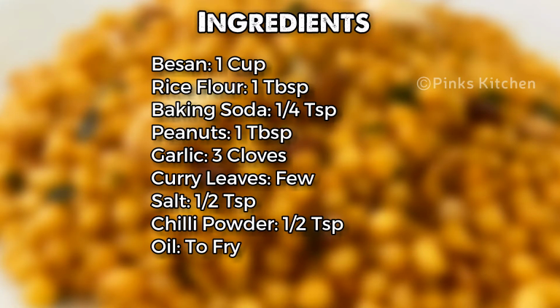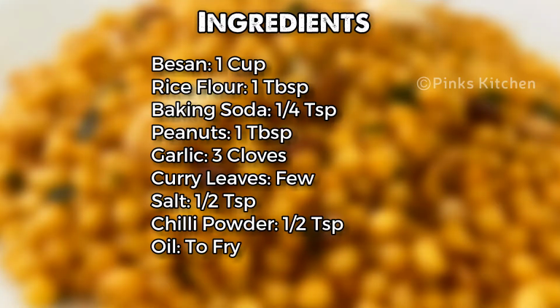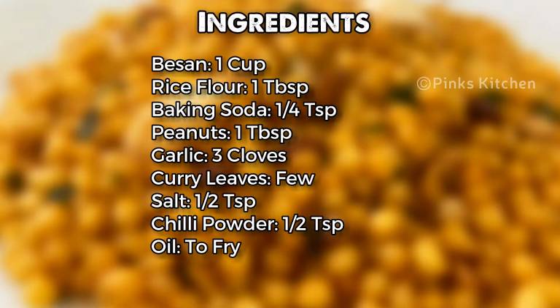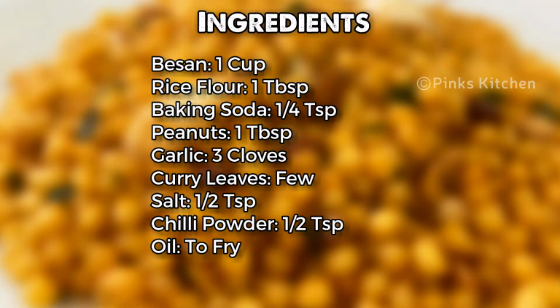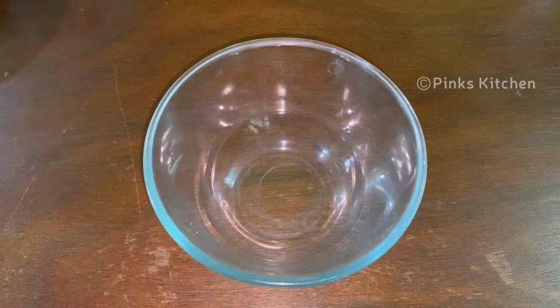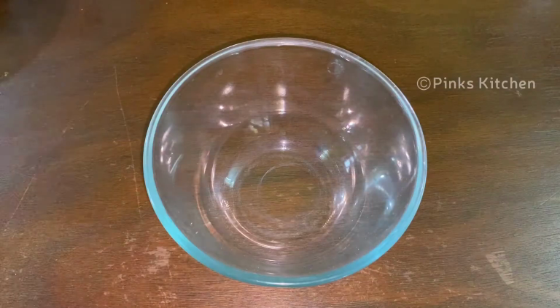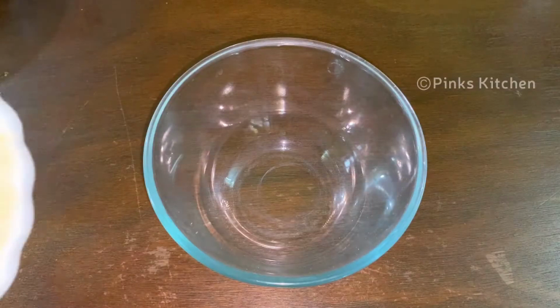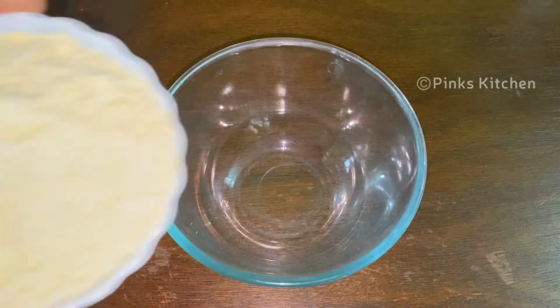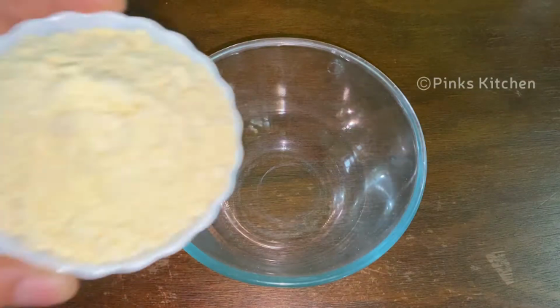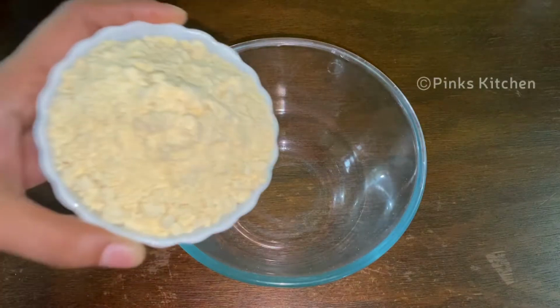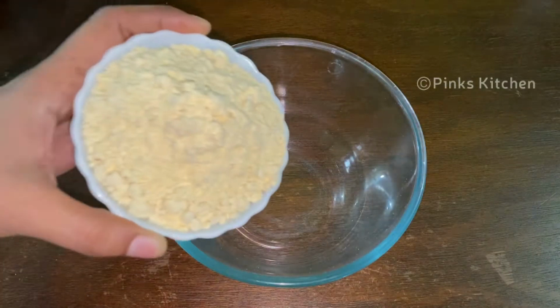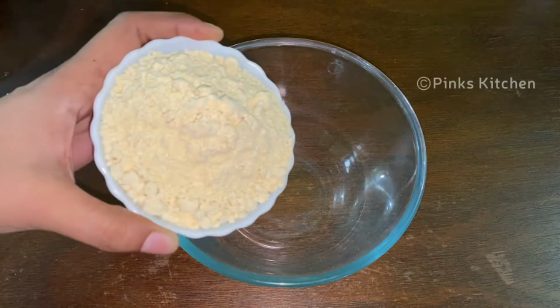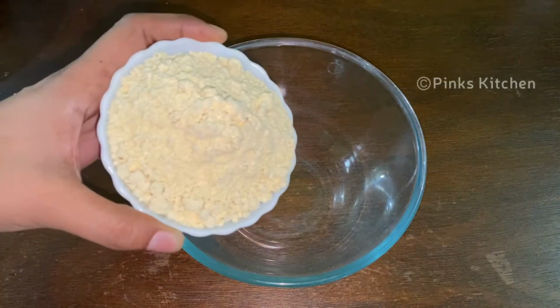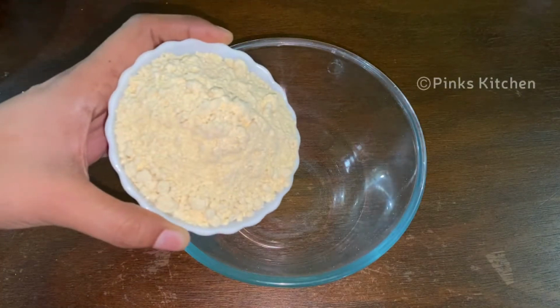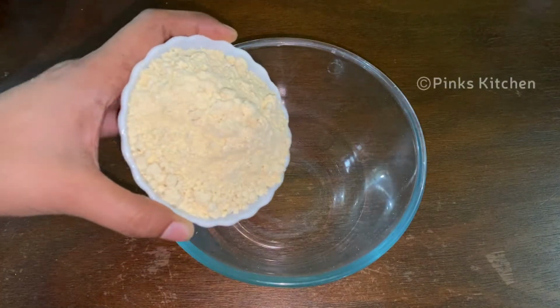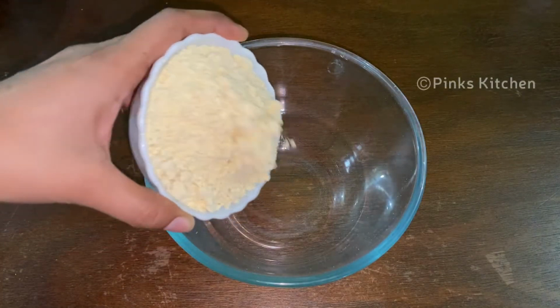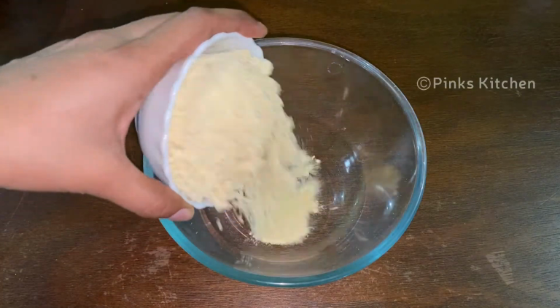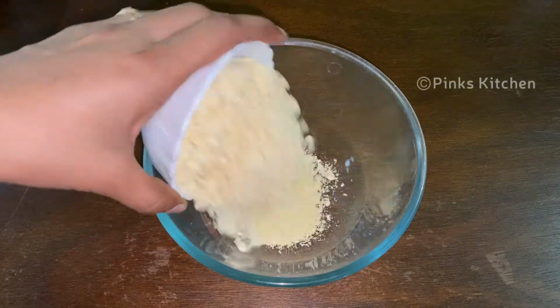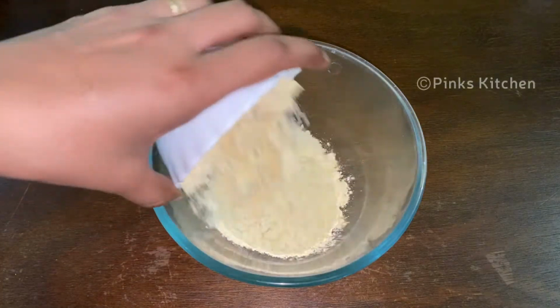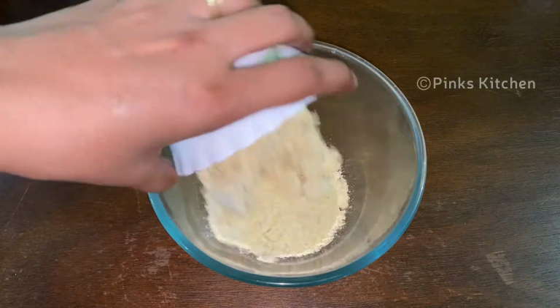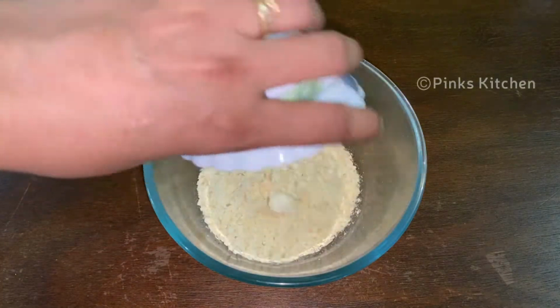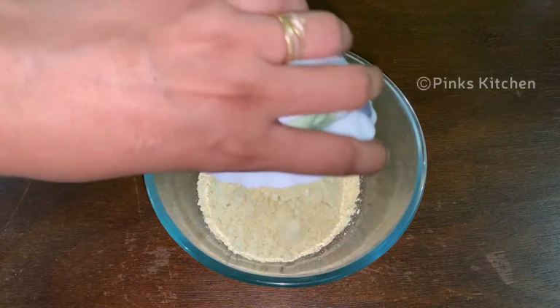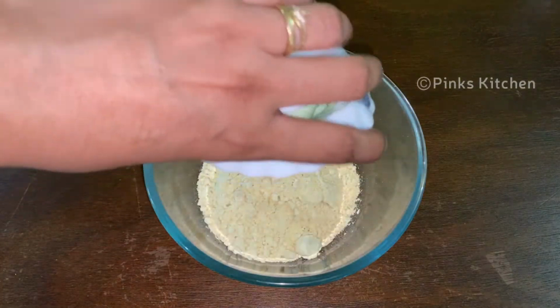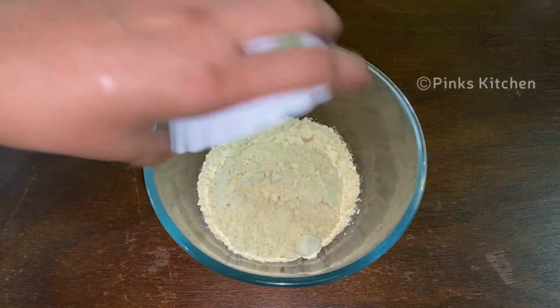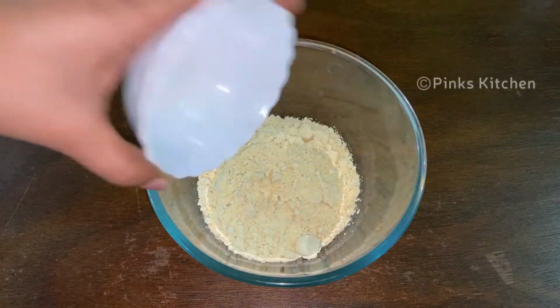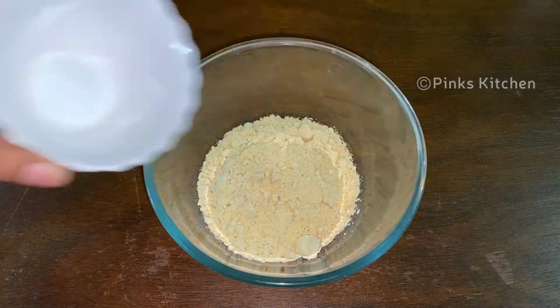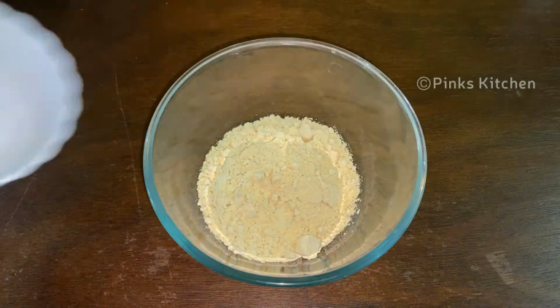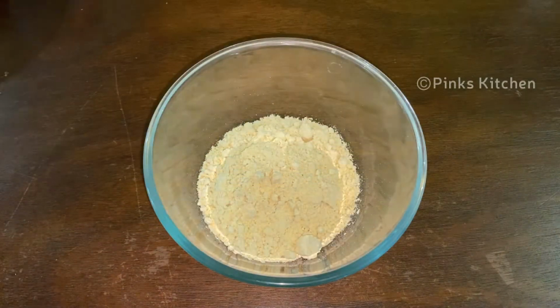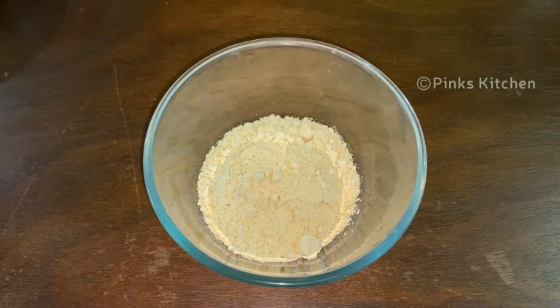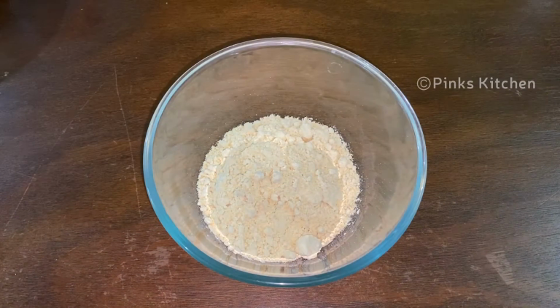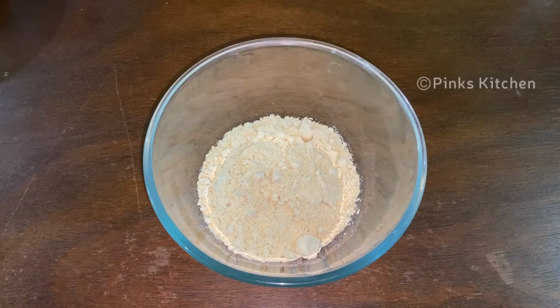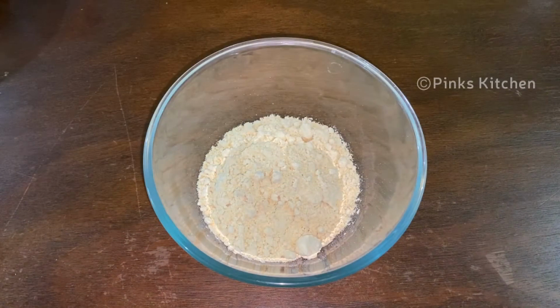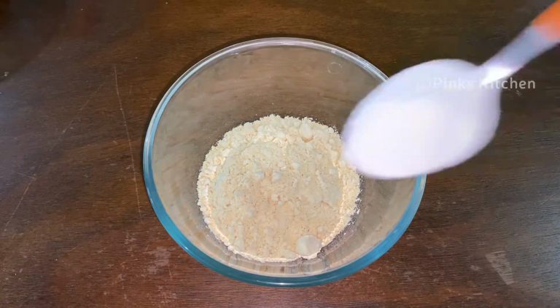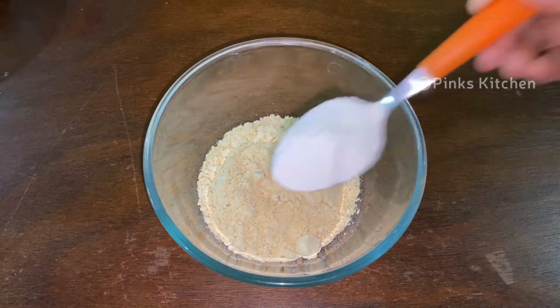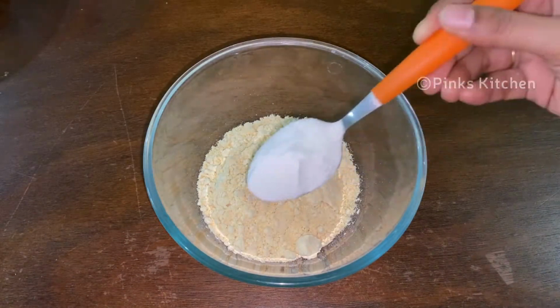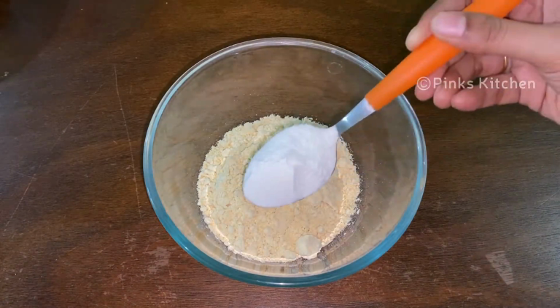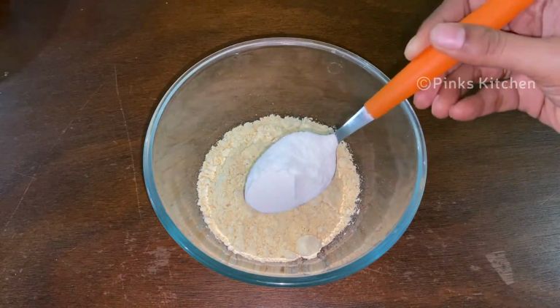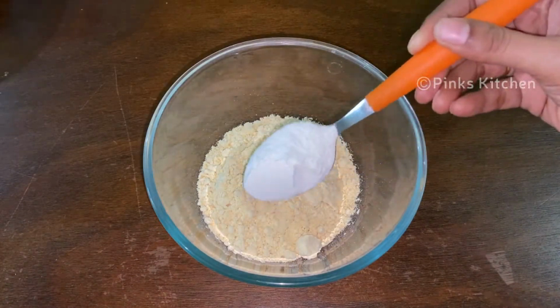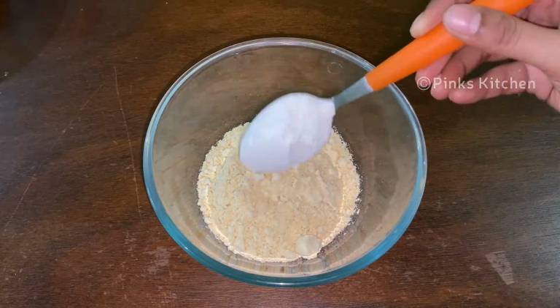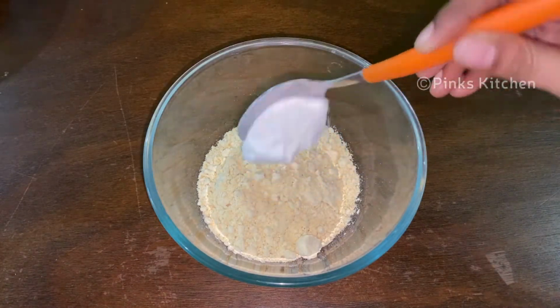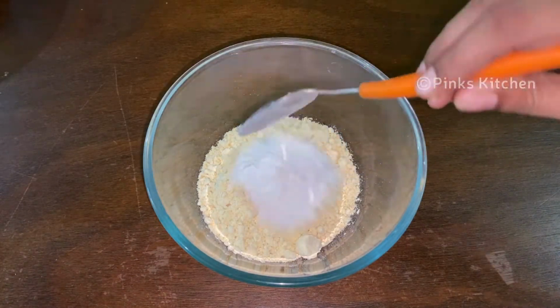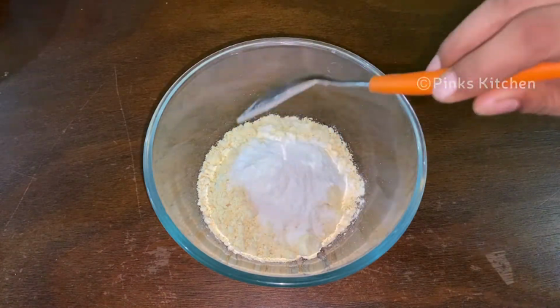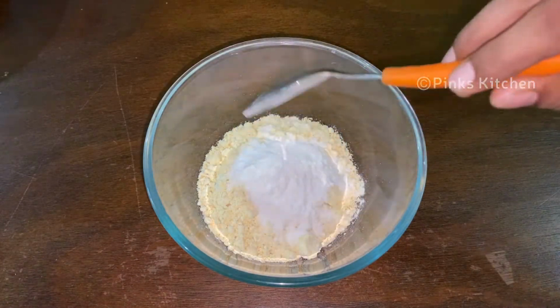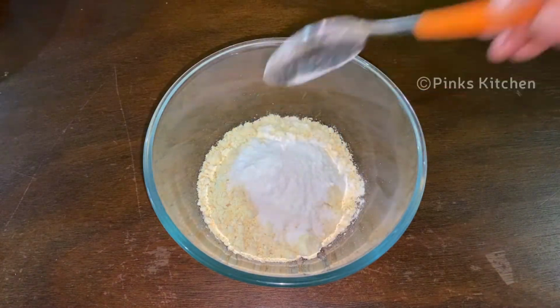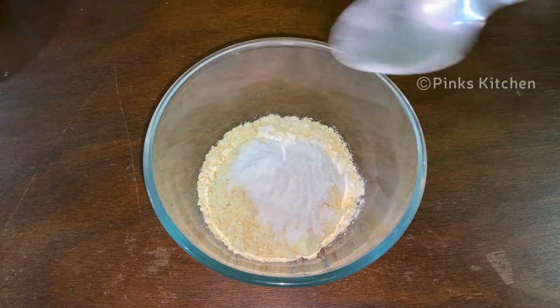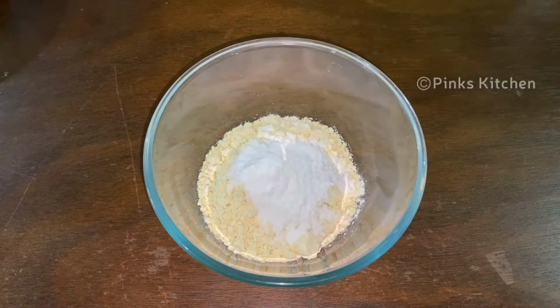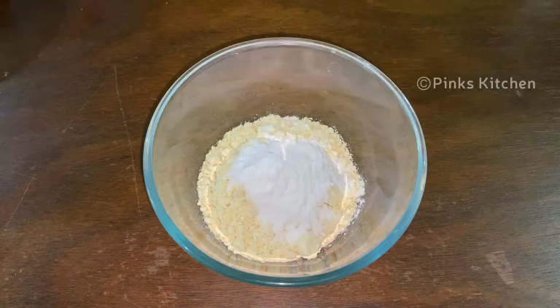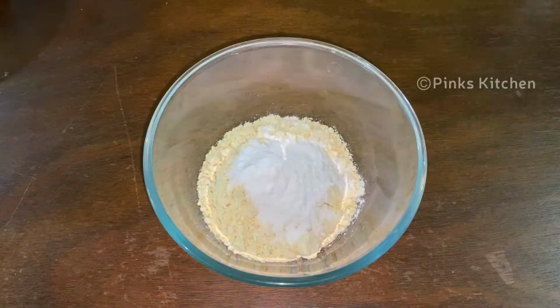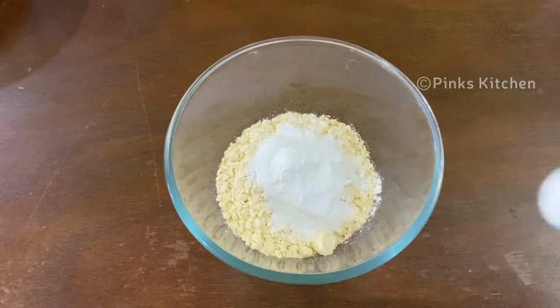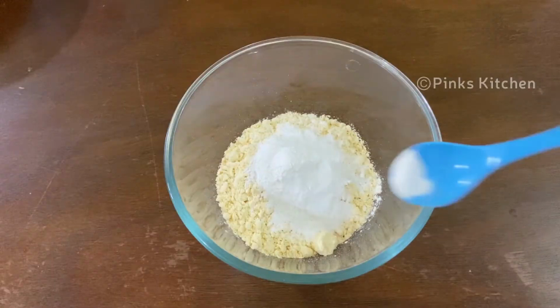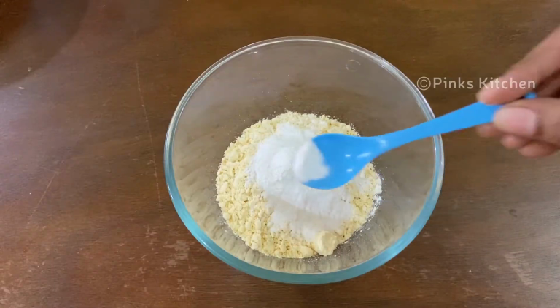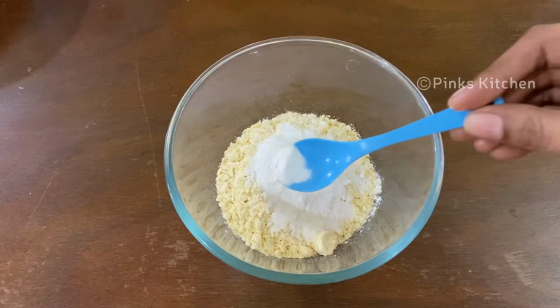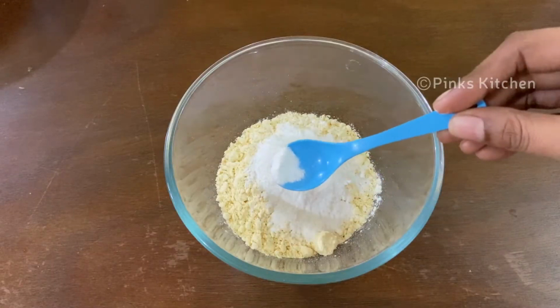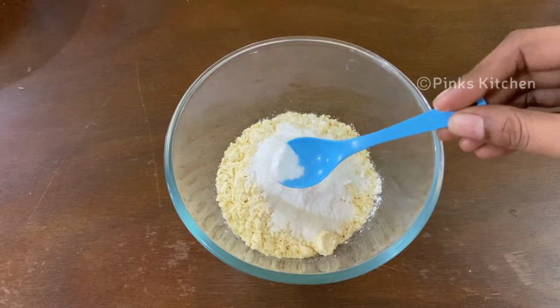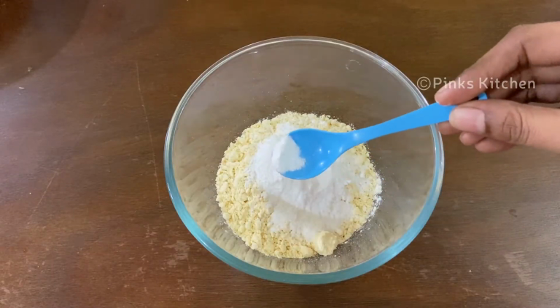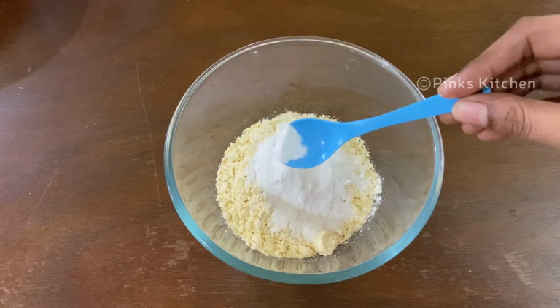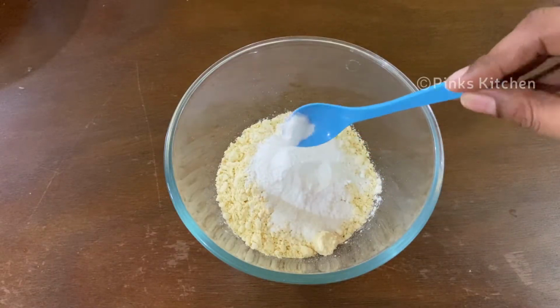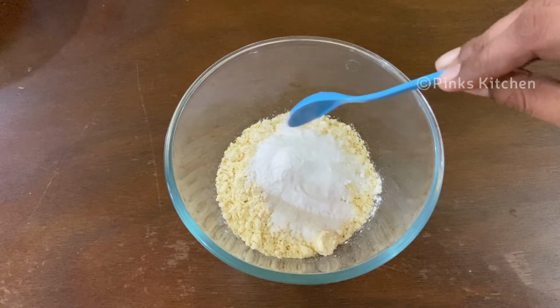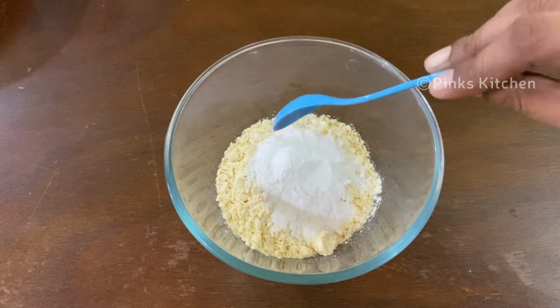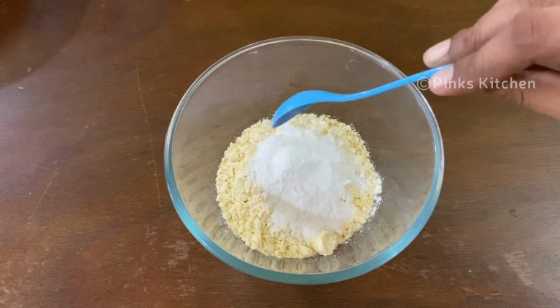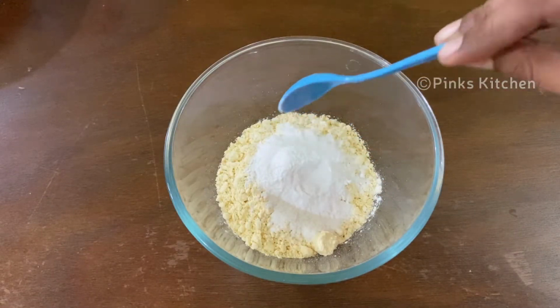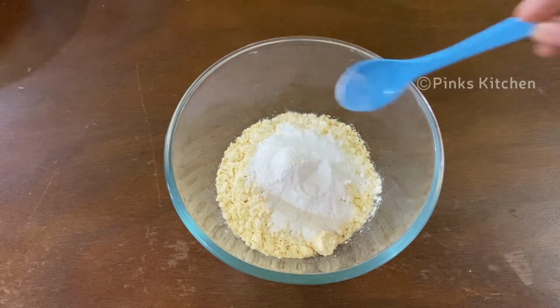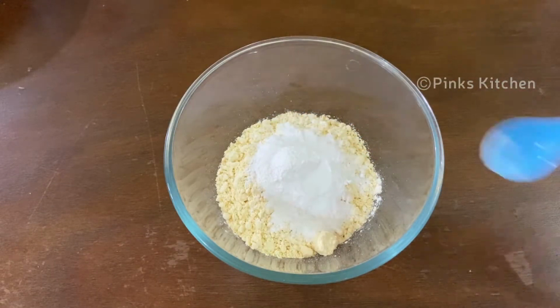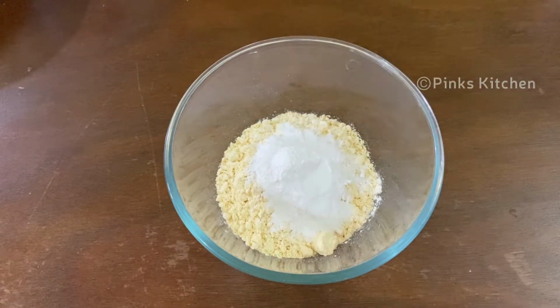In a mixing bowl, add 1 cup of baking soda. Add 1 tbsp of baking soda.